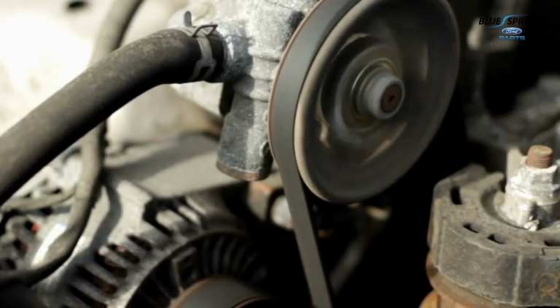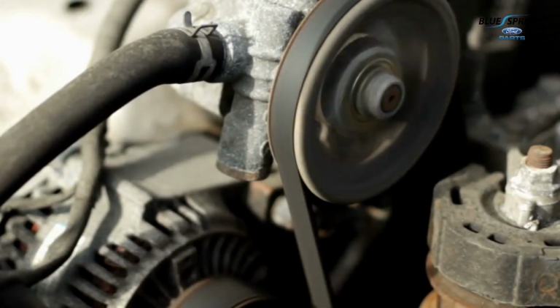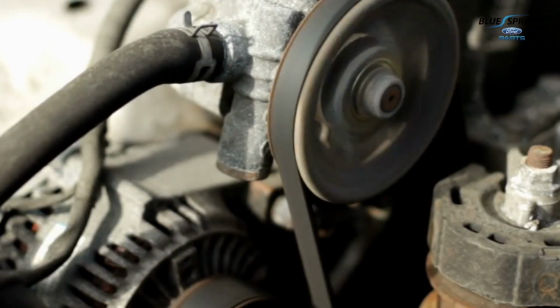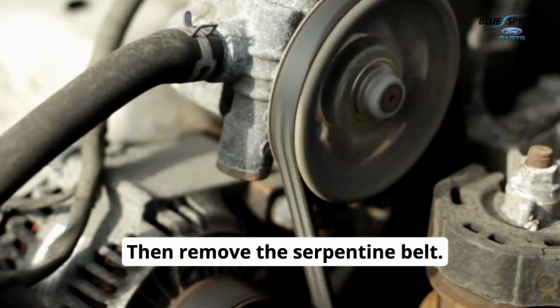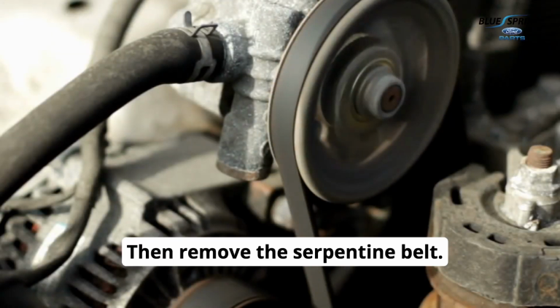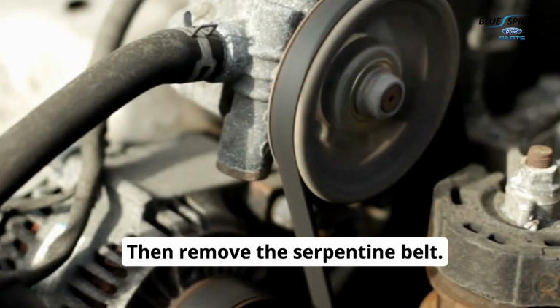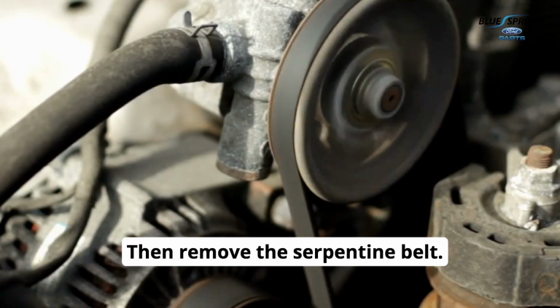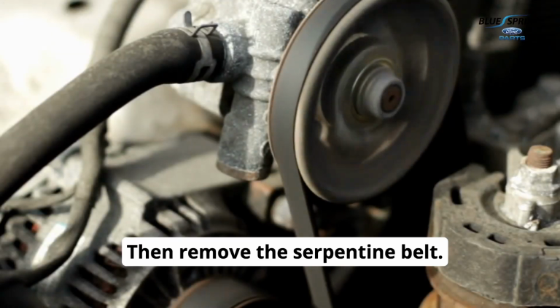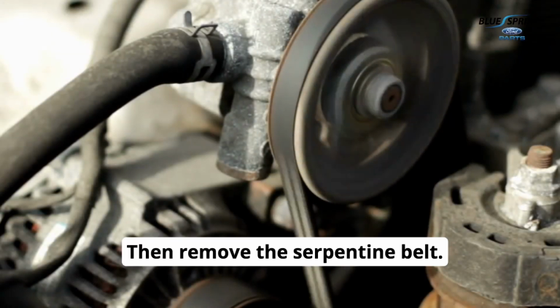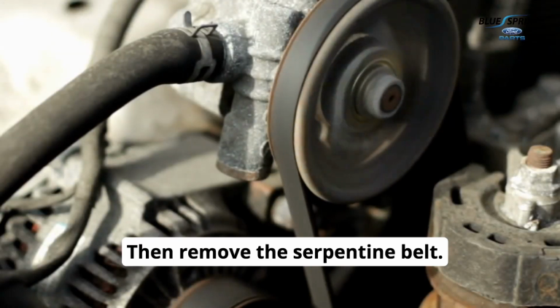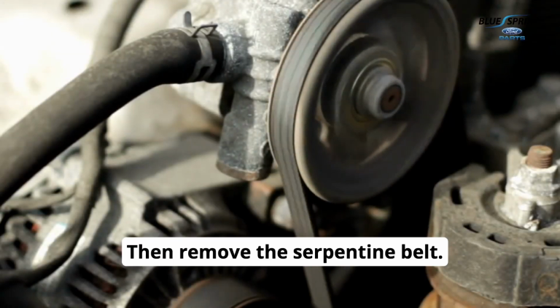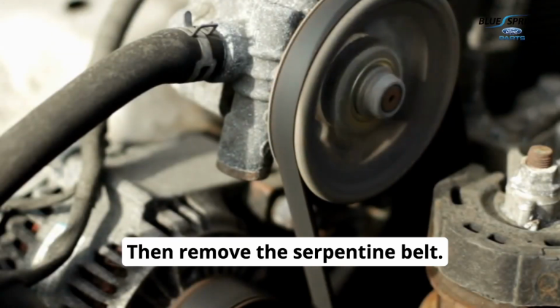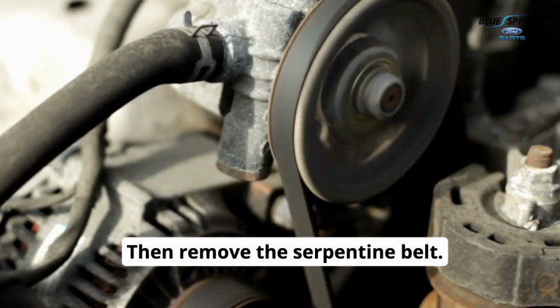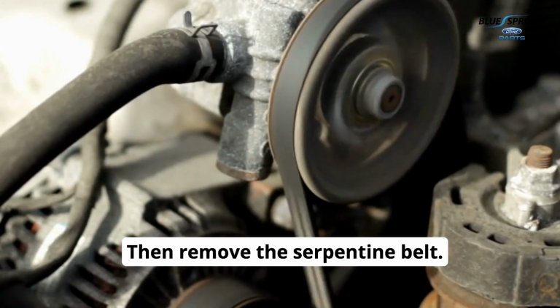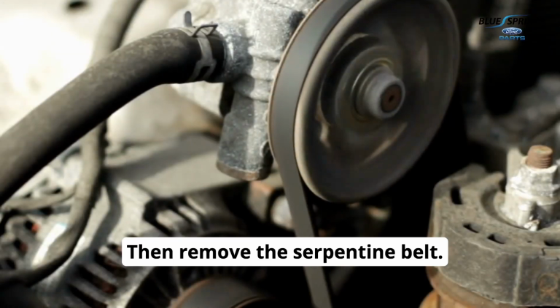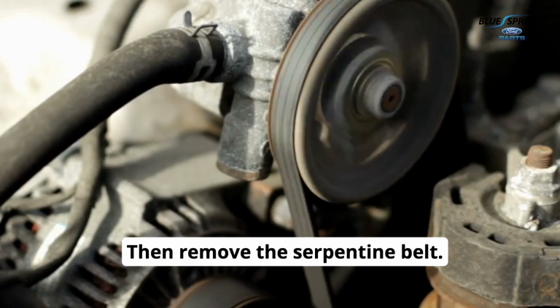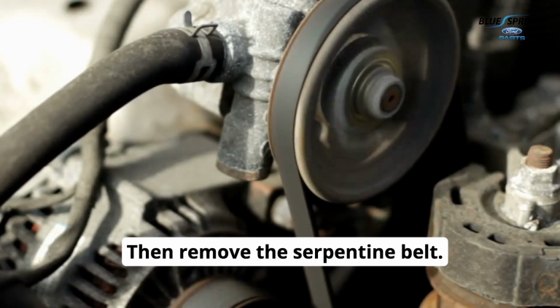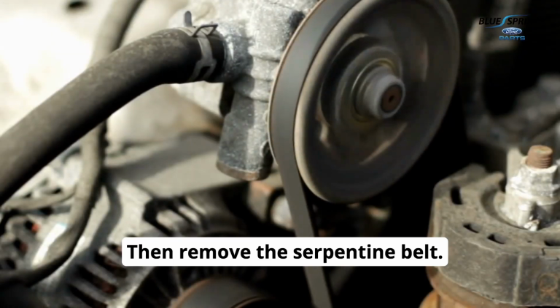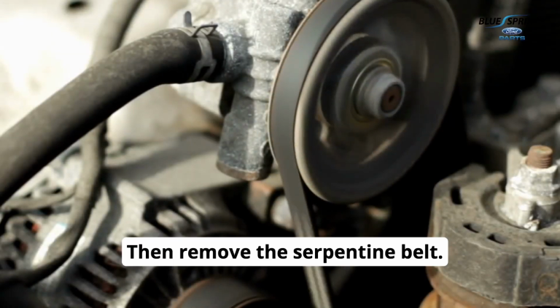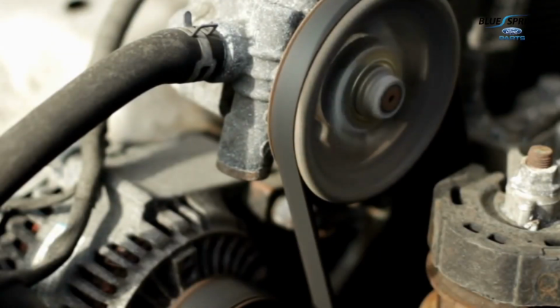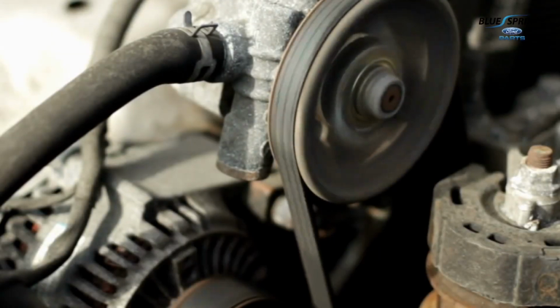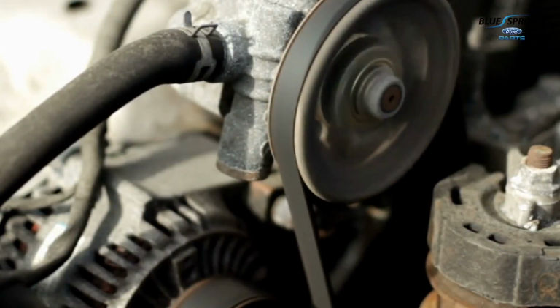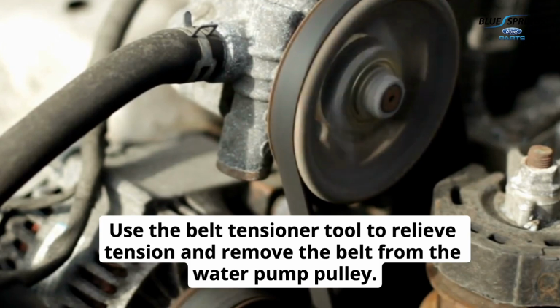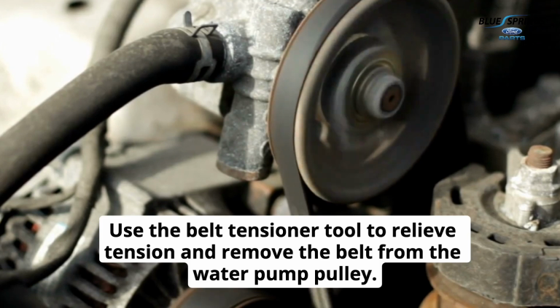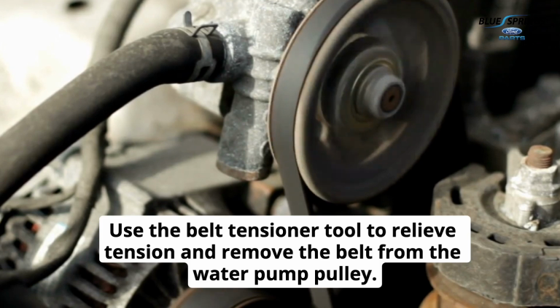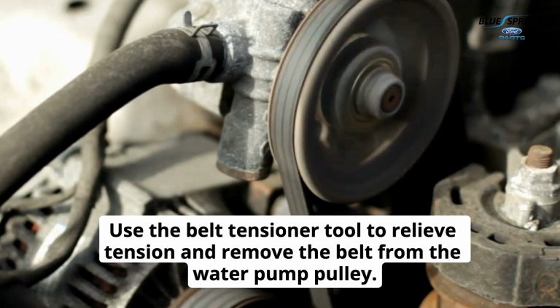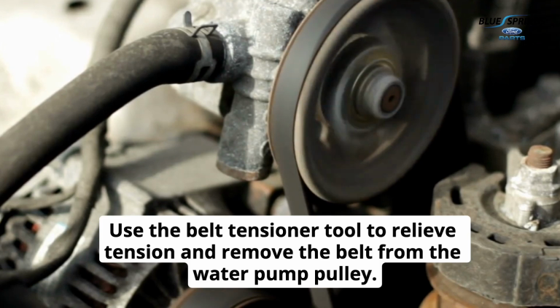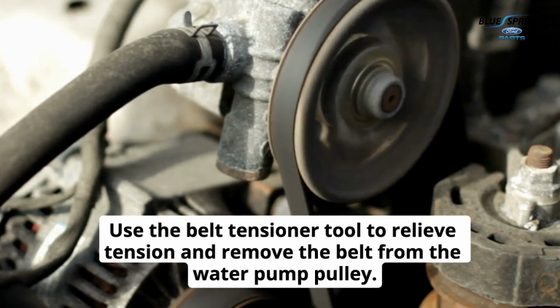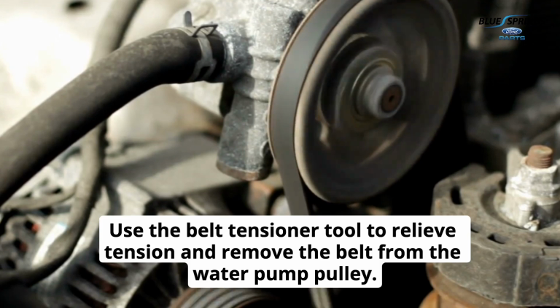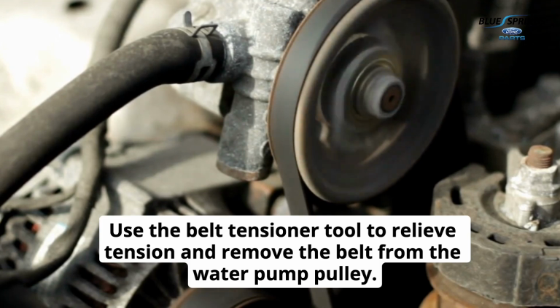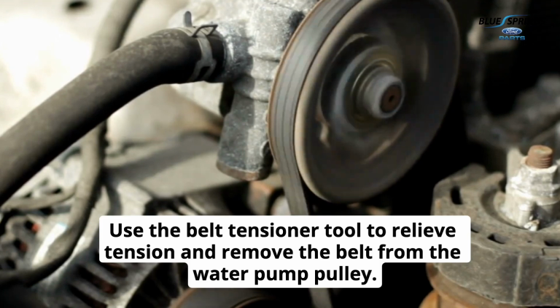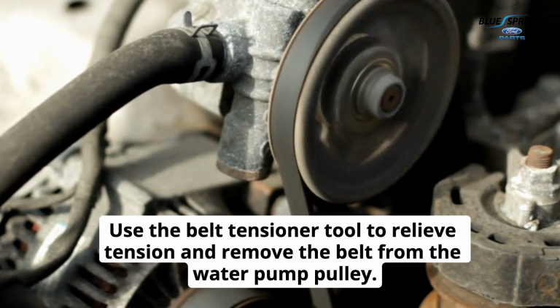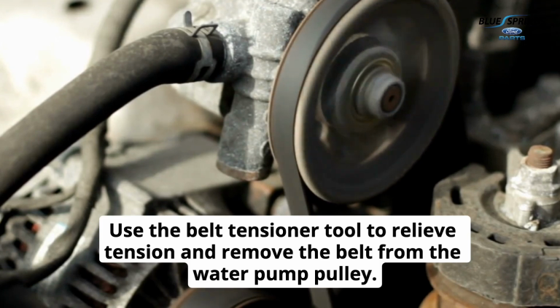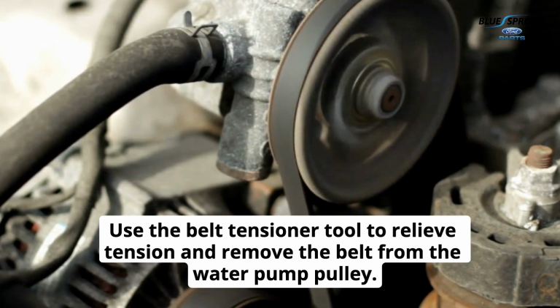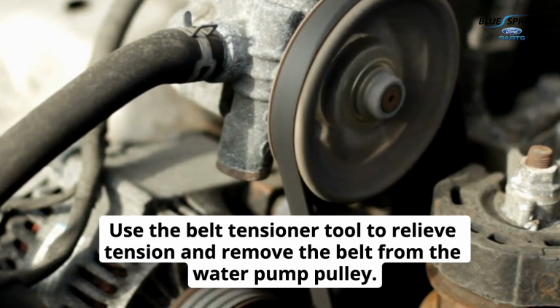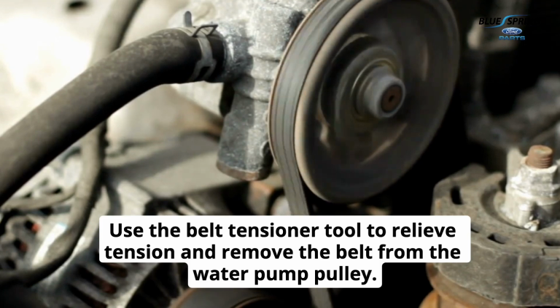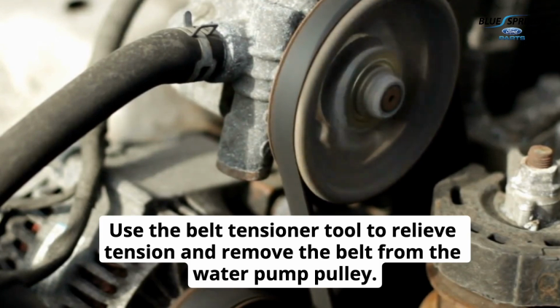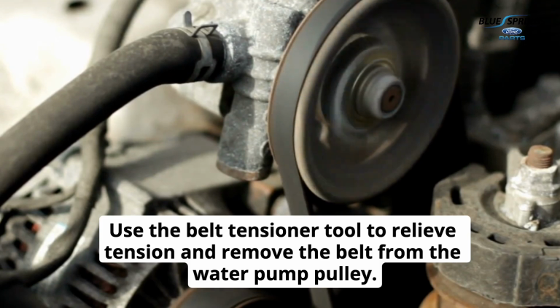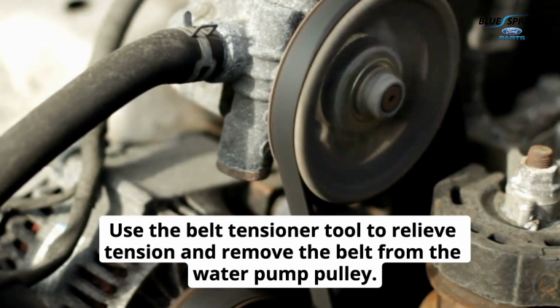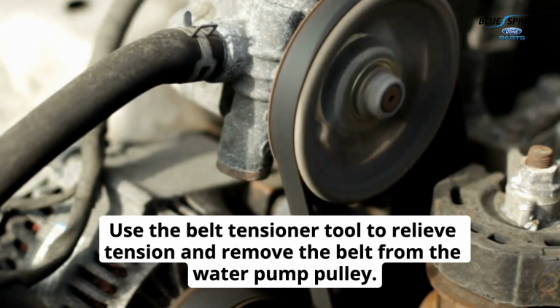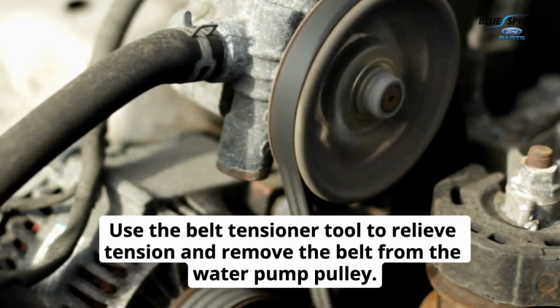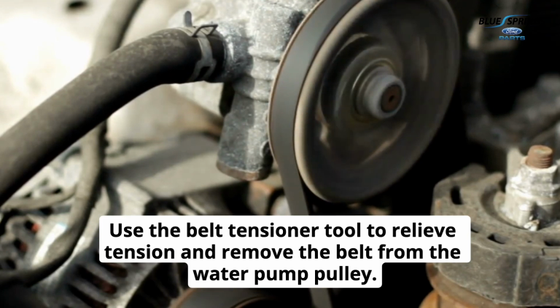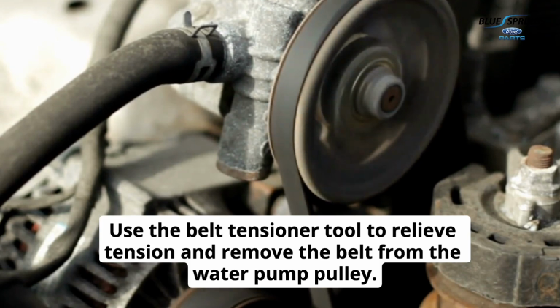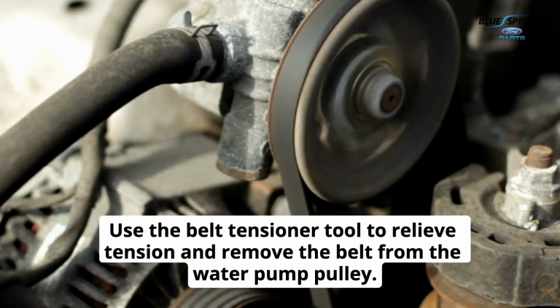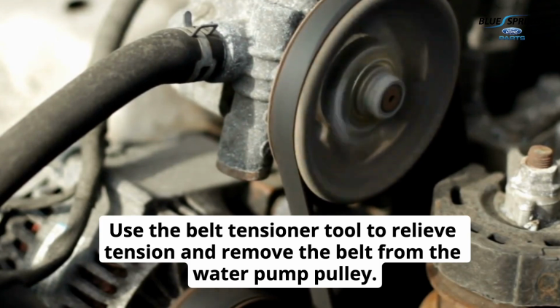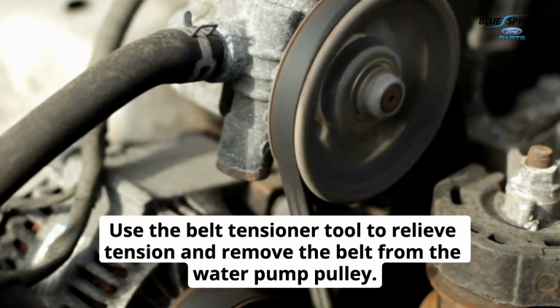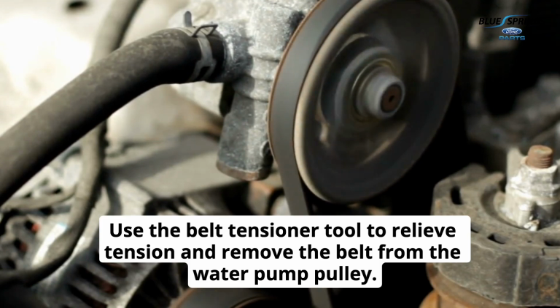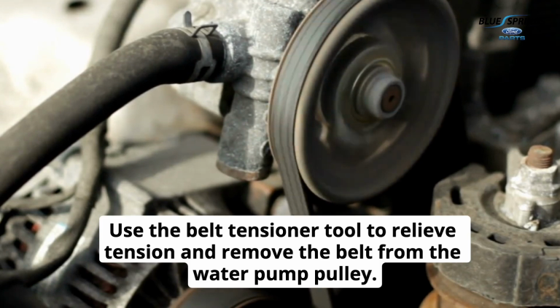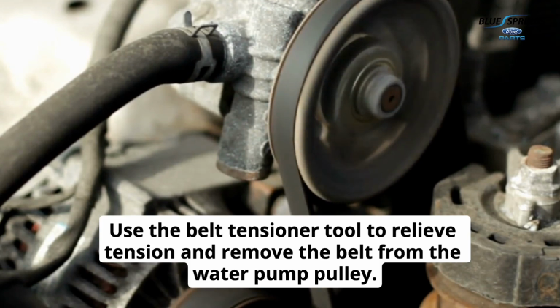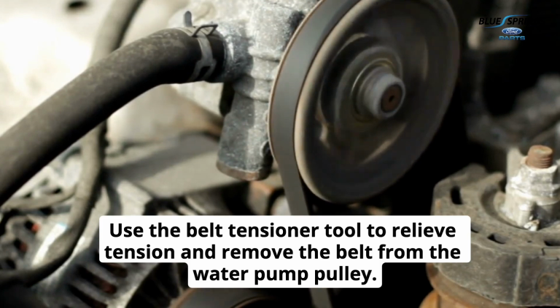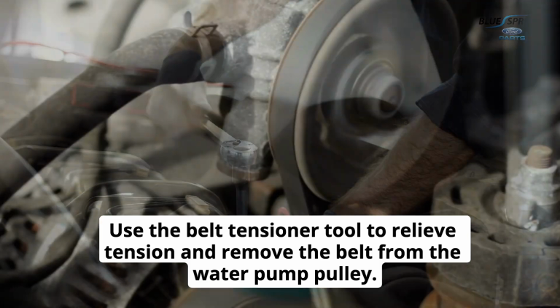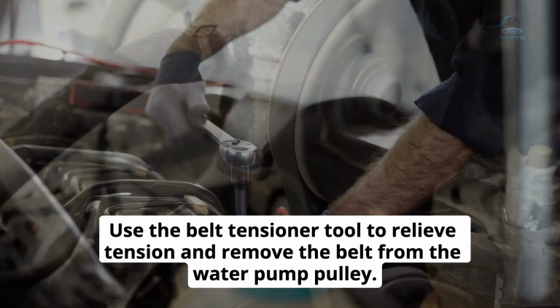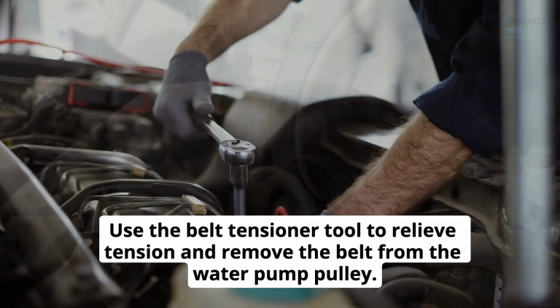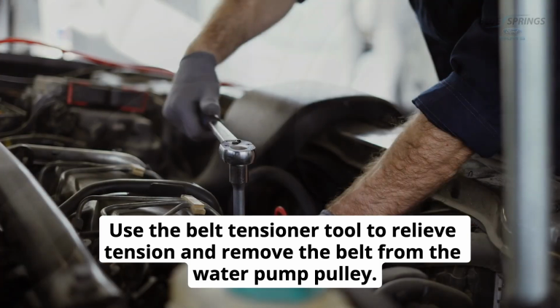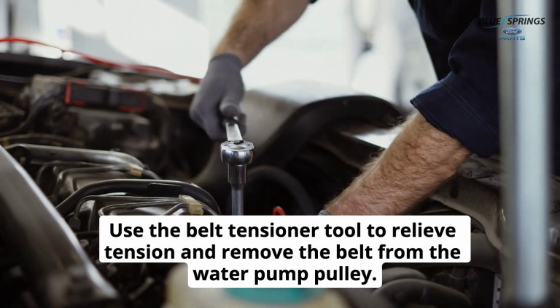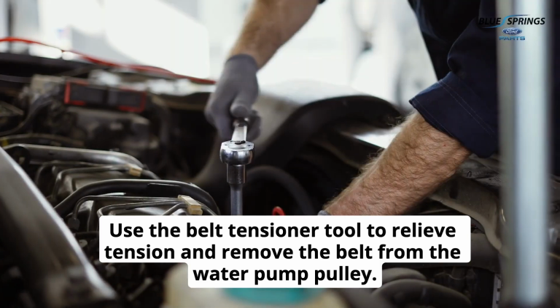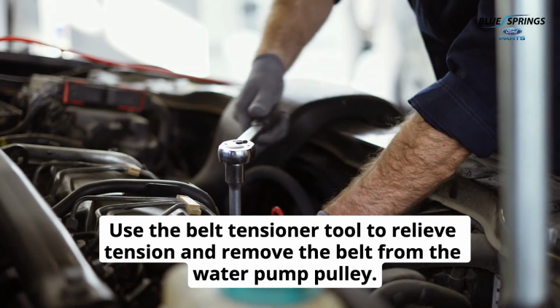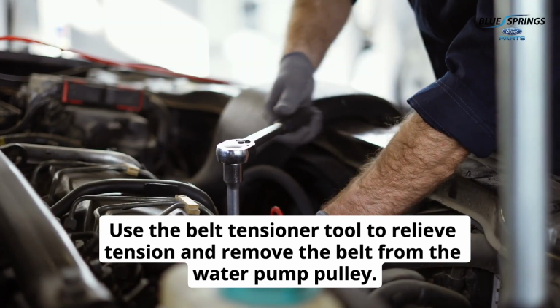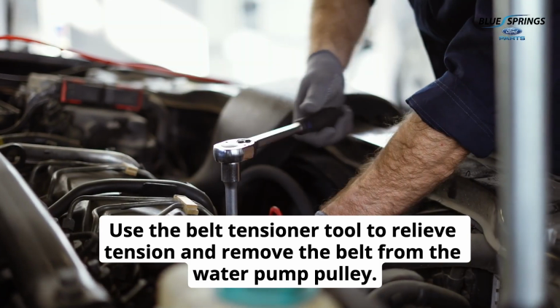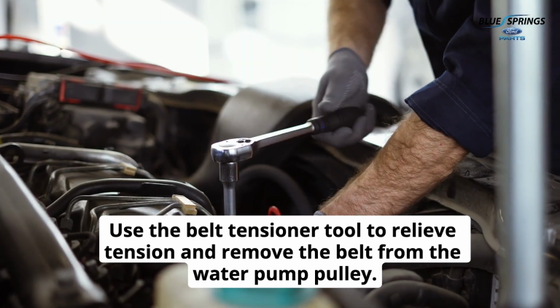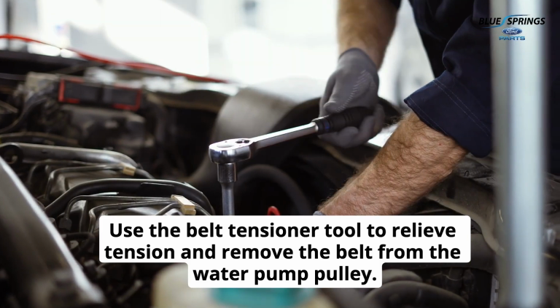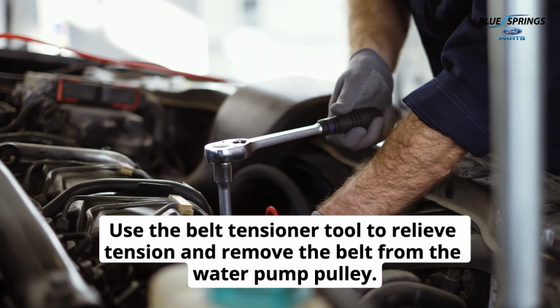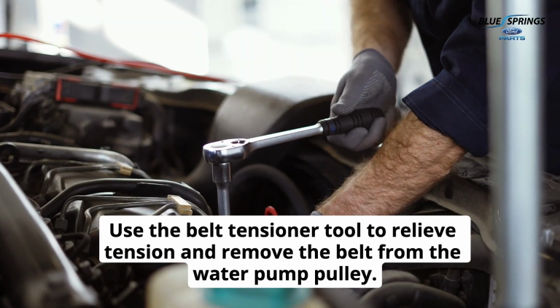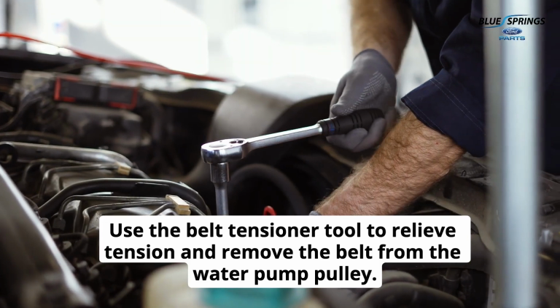Then remove the serpentine belt. Use the belt tensioner tool to relieve tension and remove the belt from the water pump pulley.